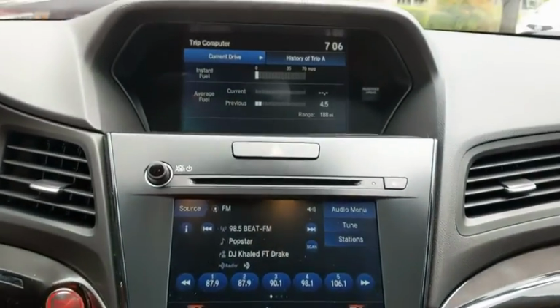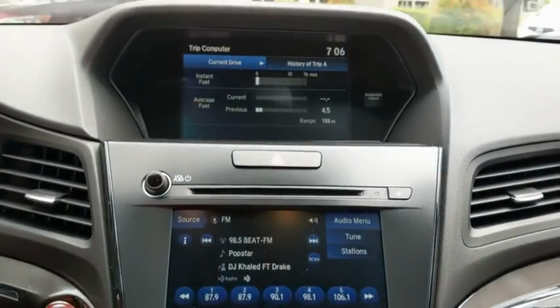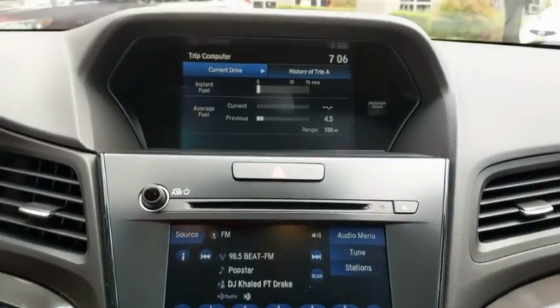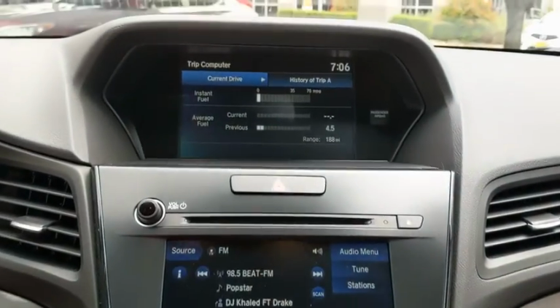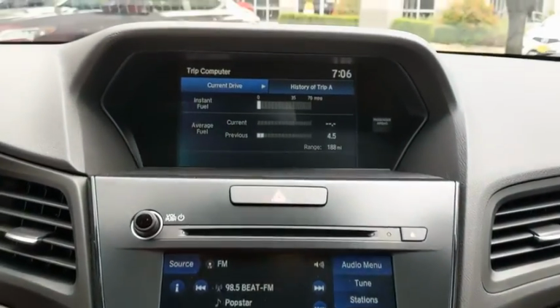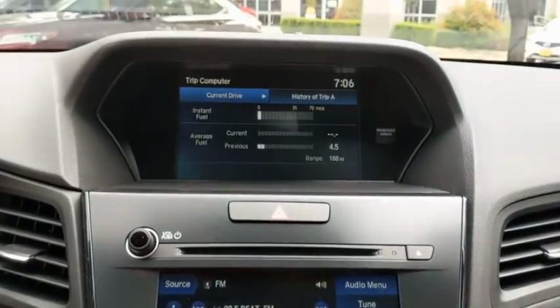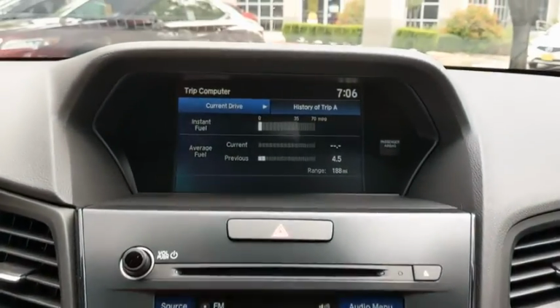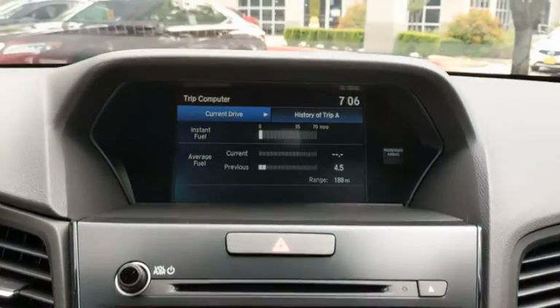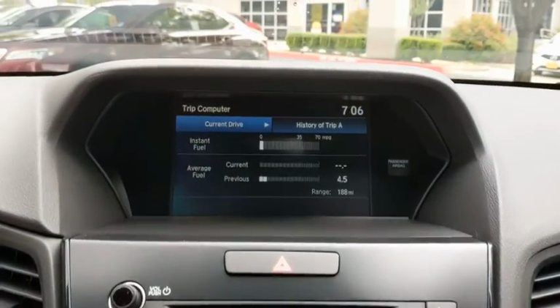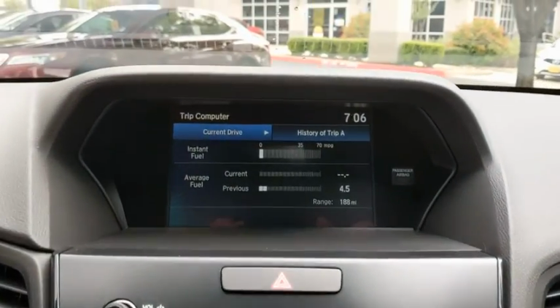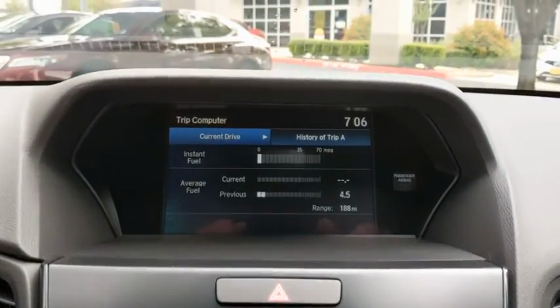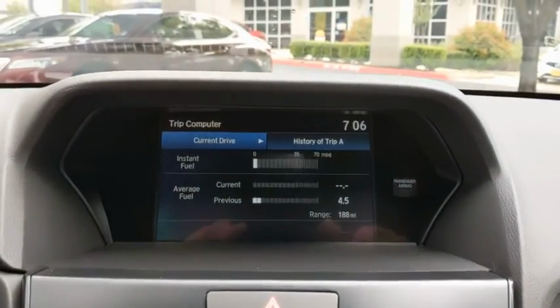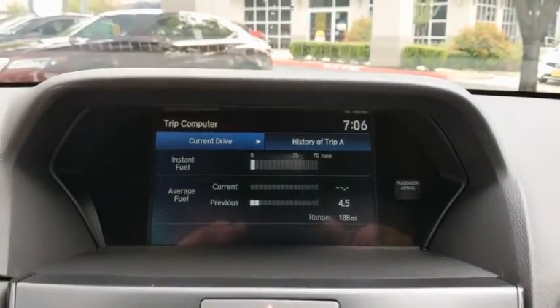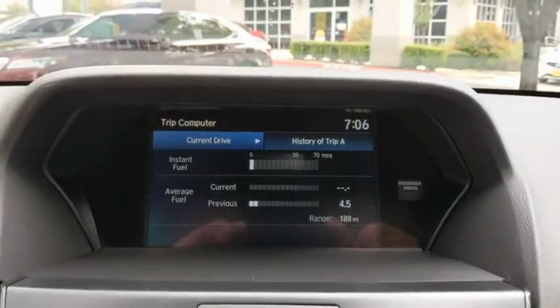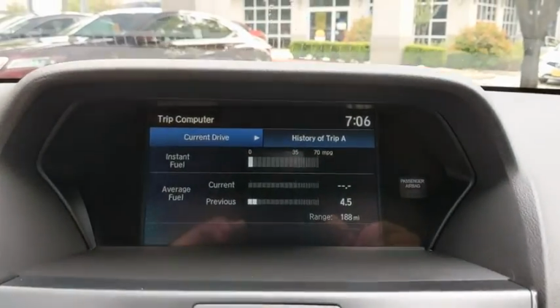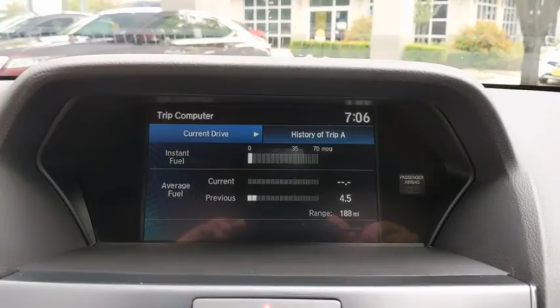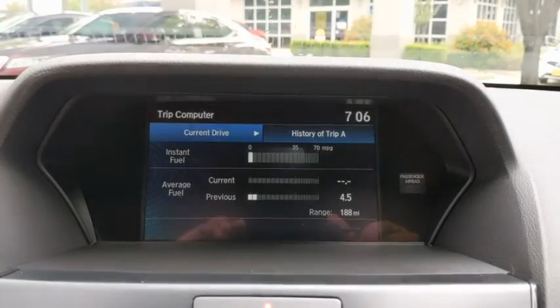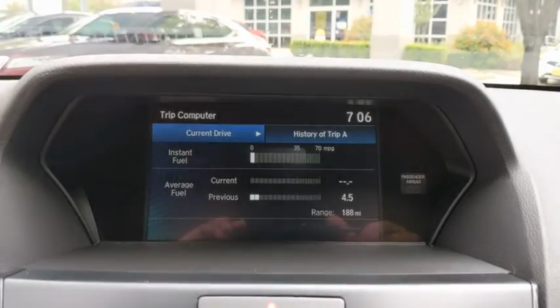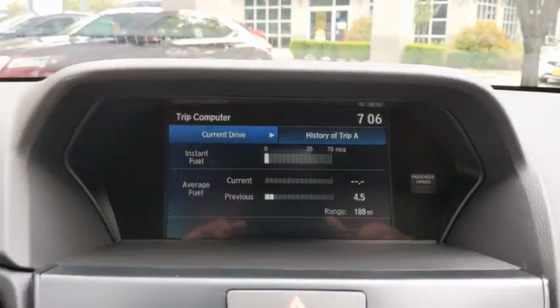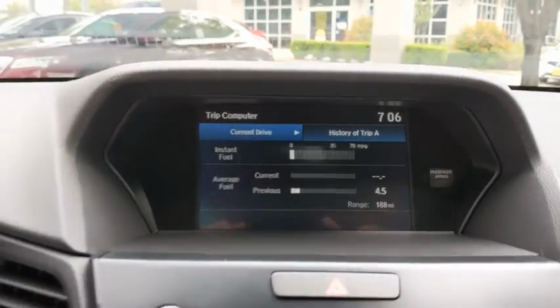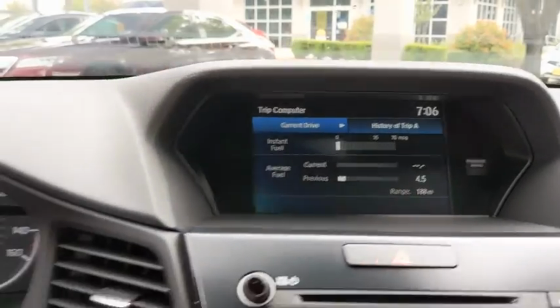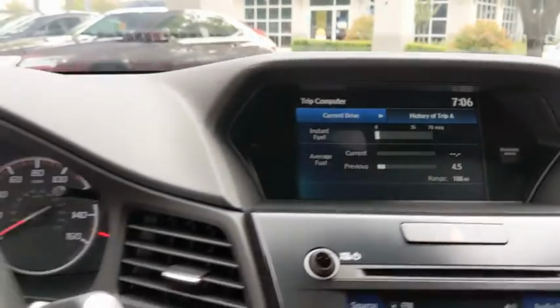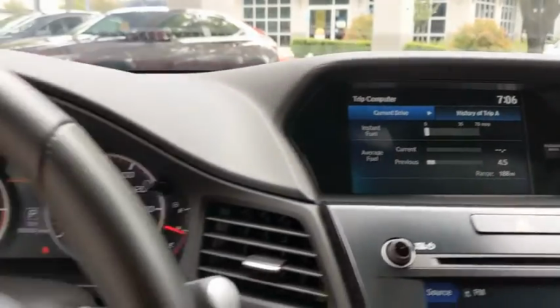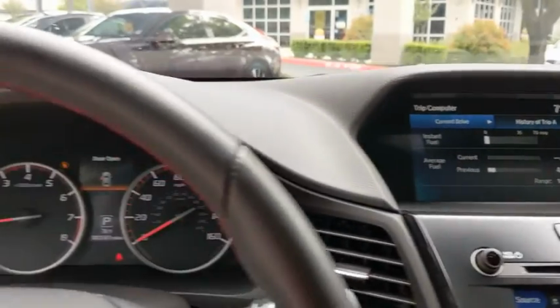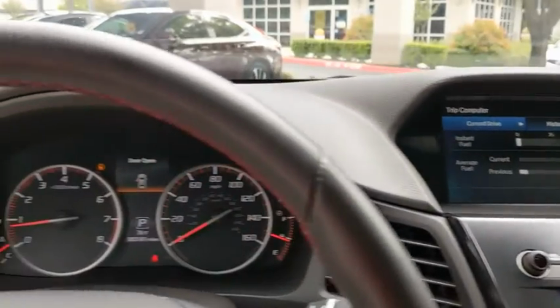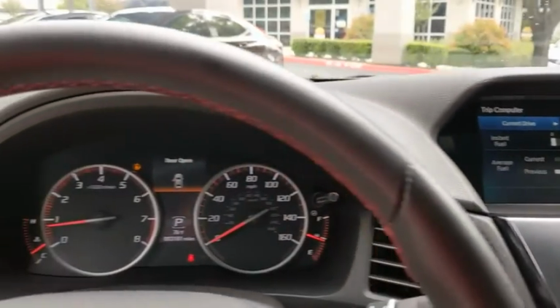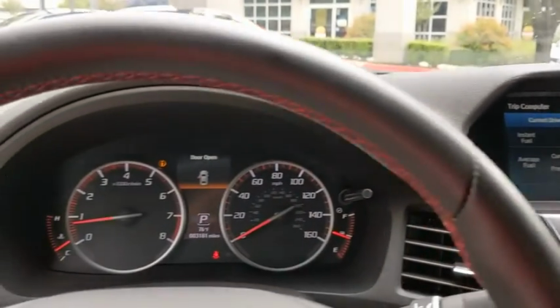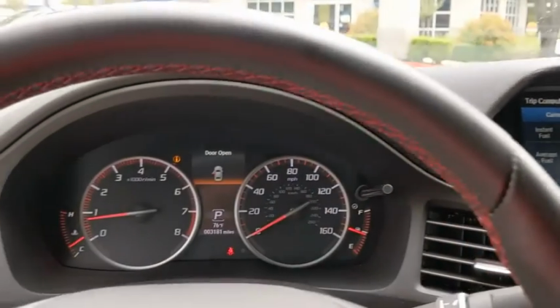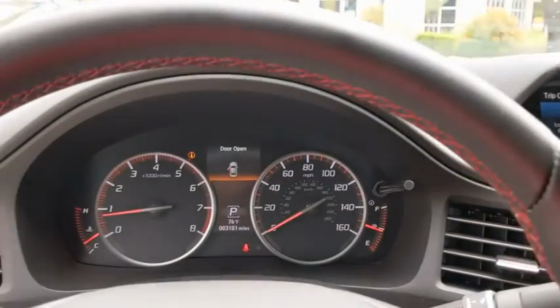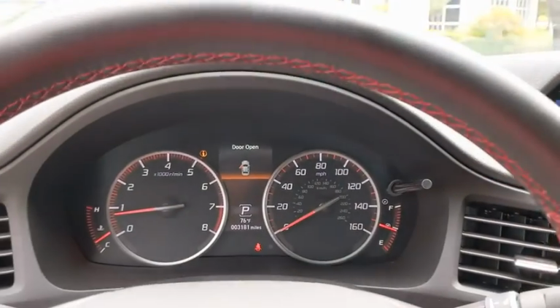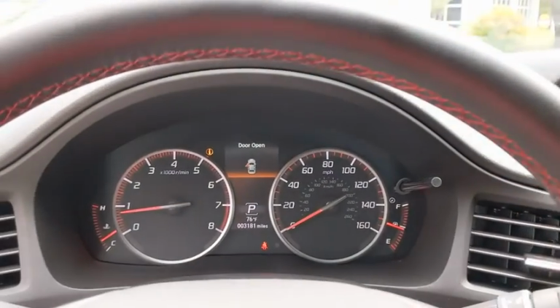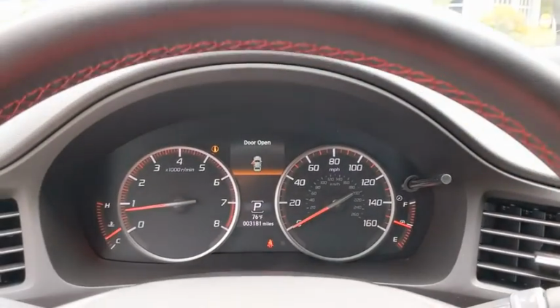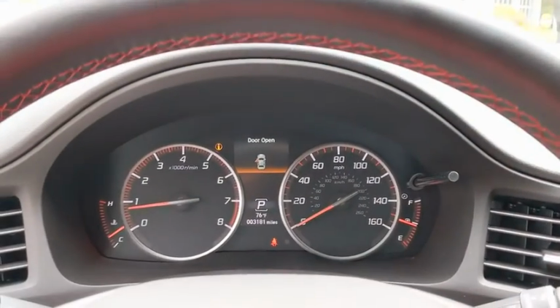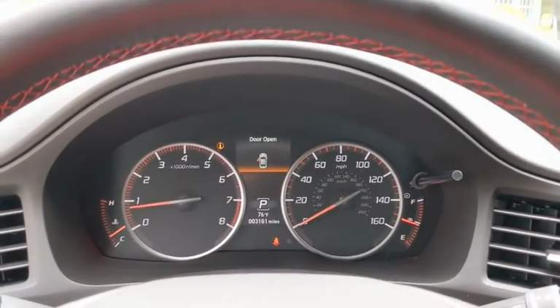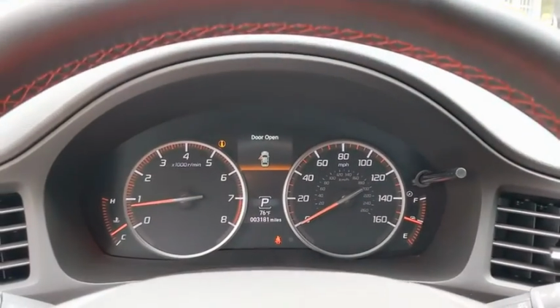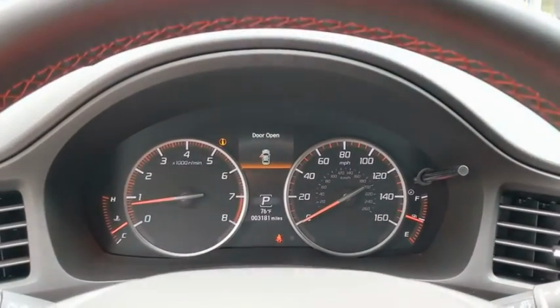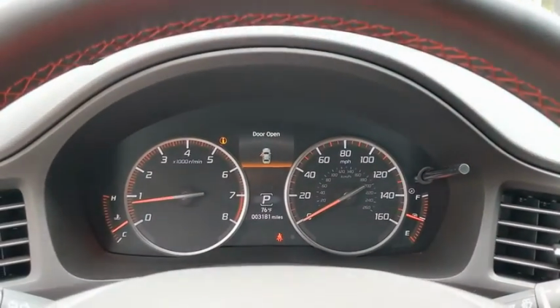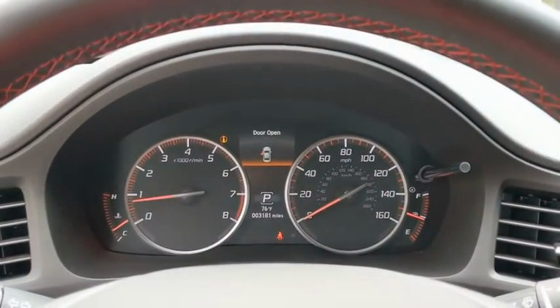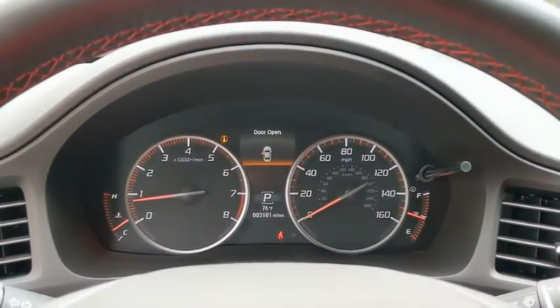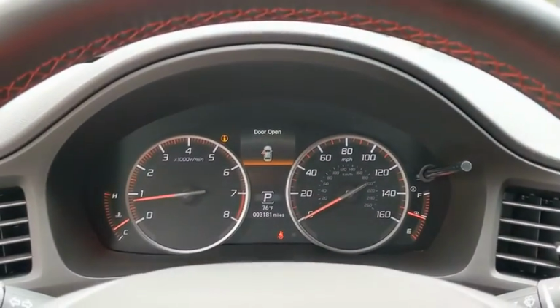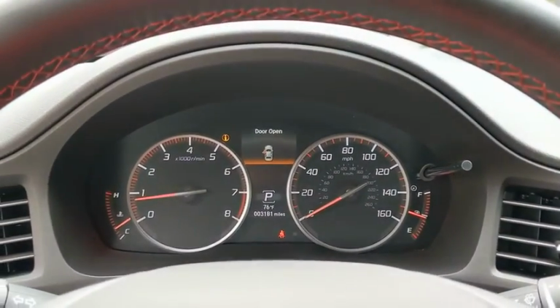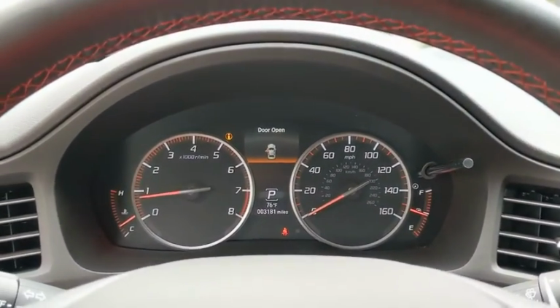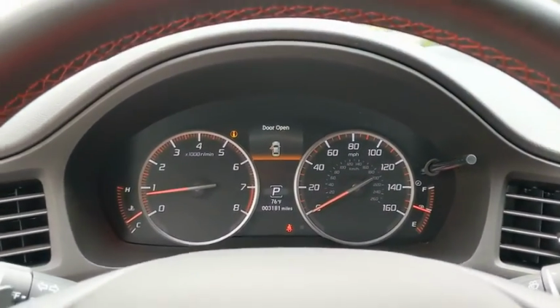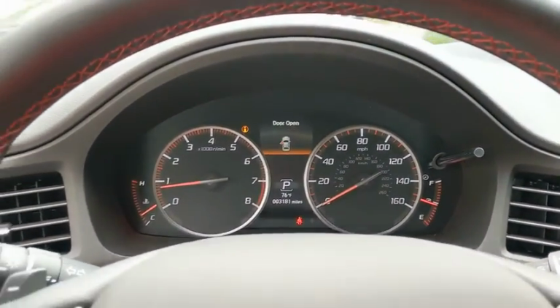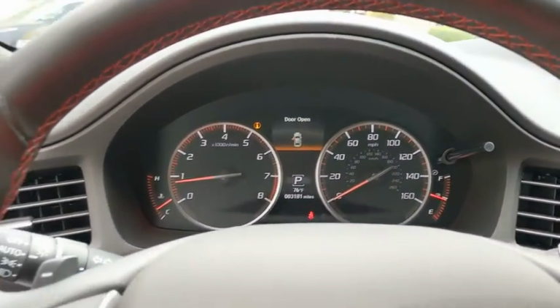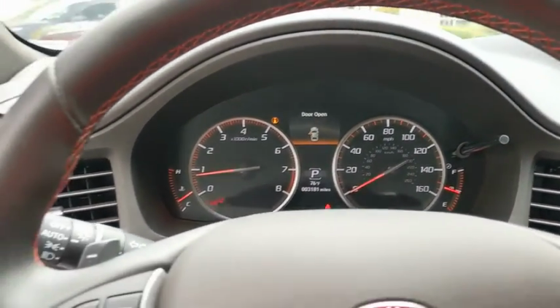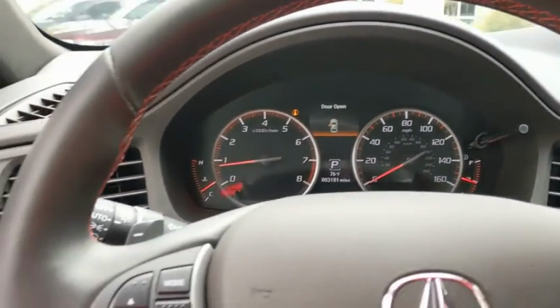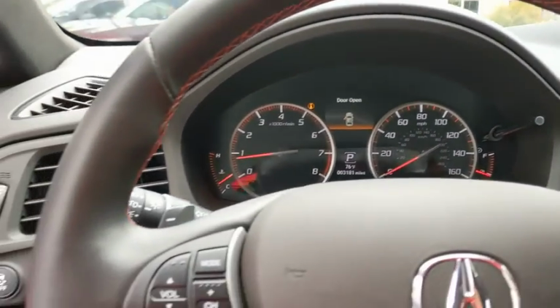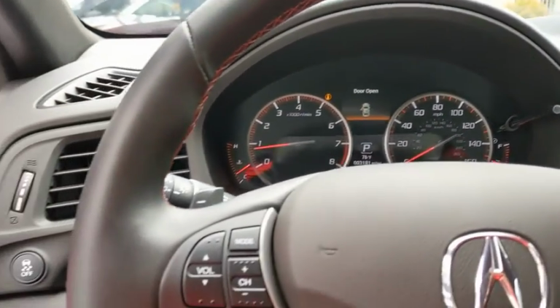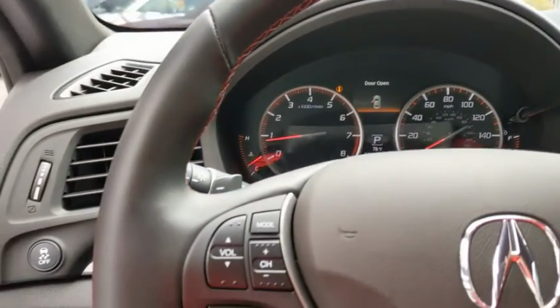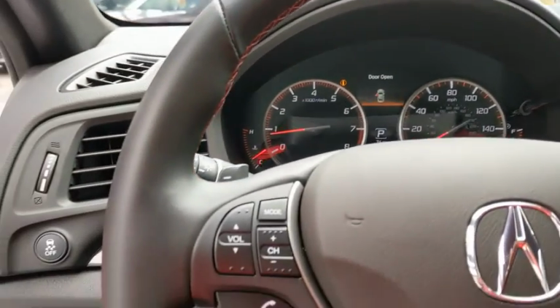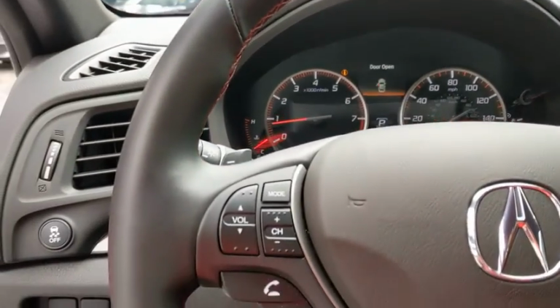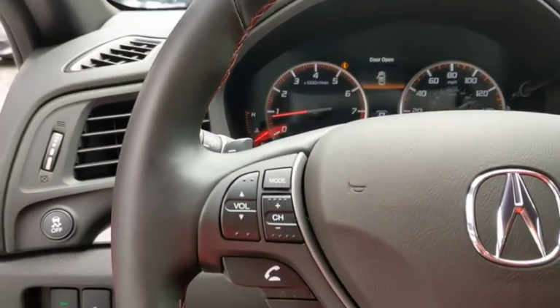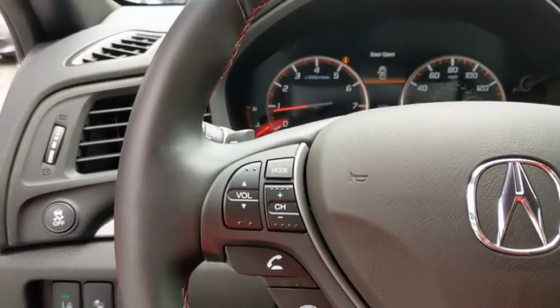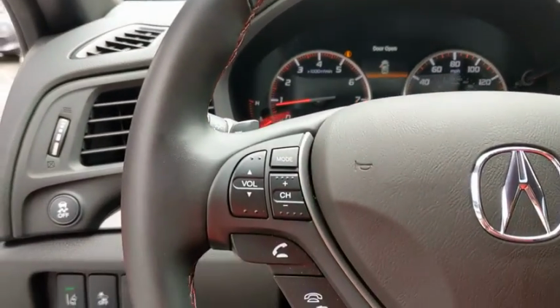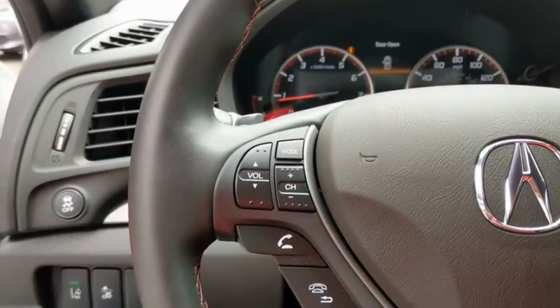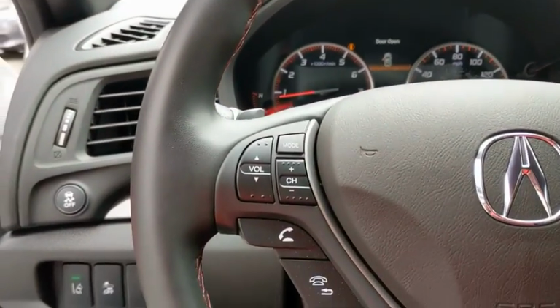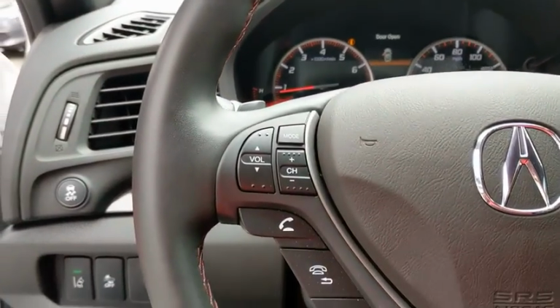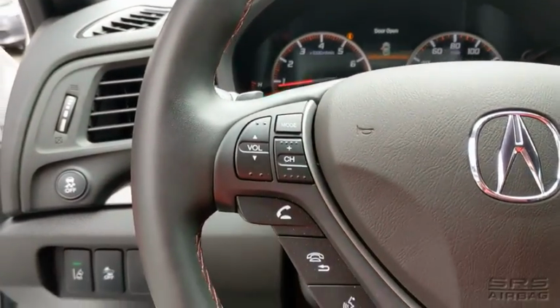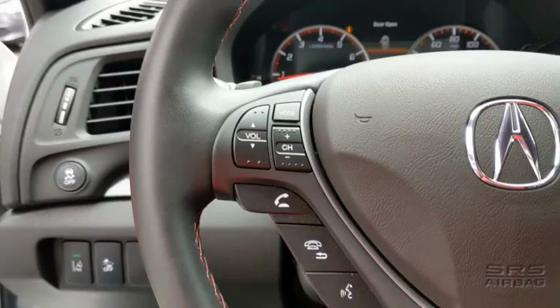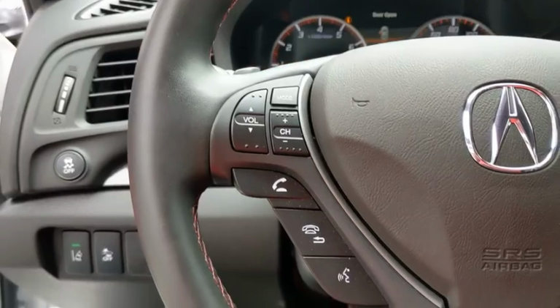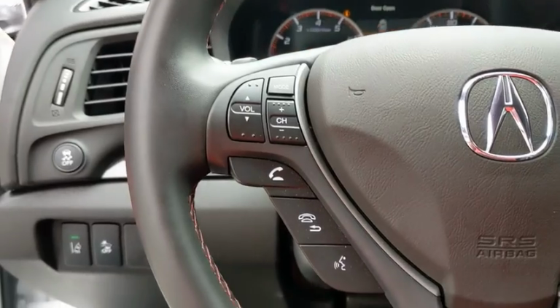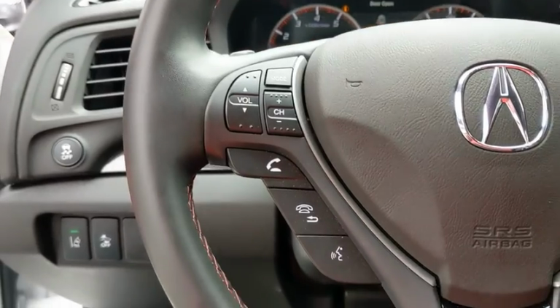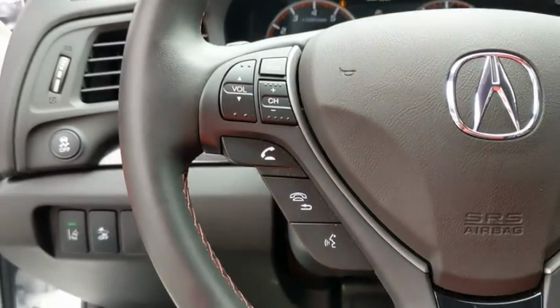This beauty will even make your house keys jealous. Drive it today.